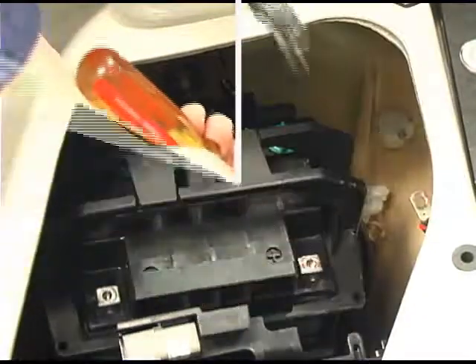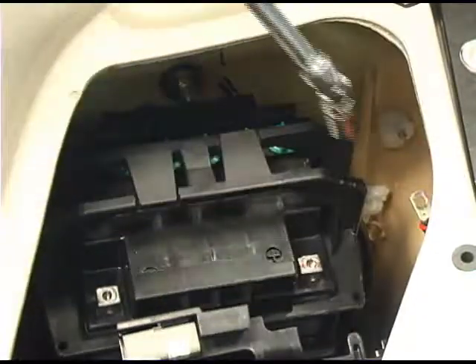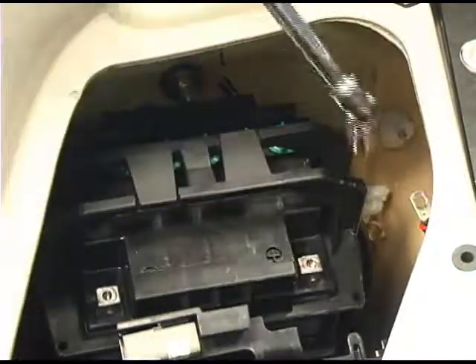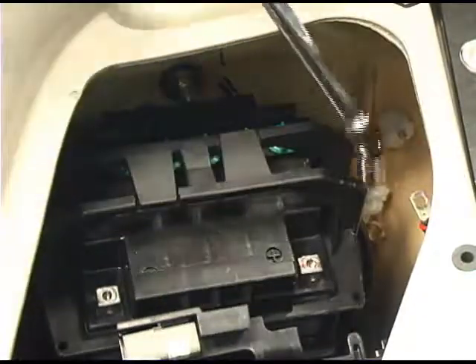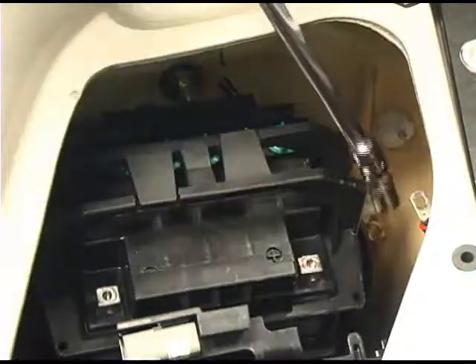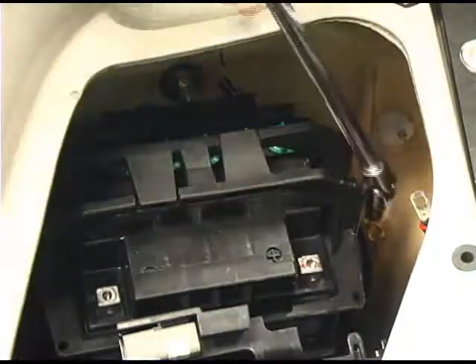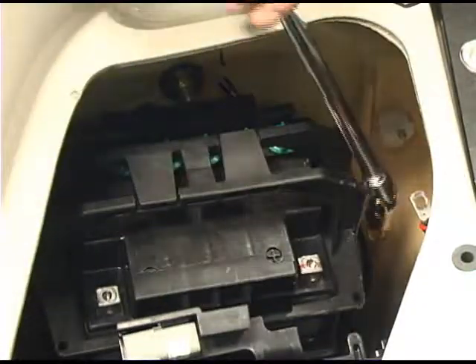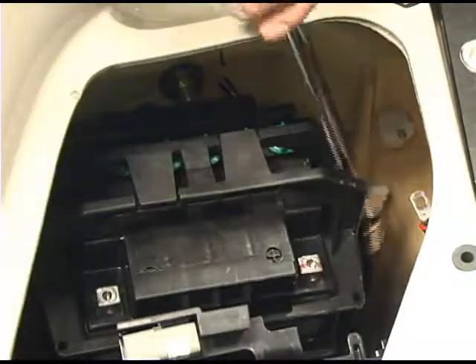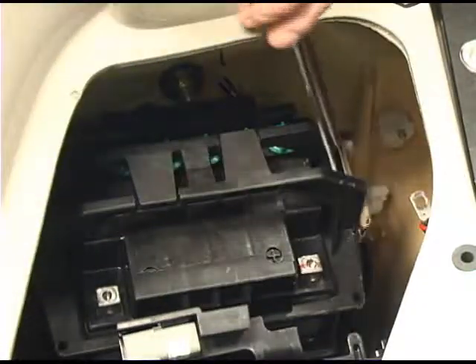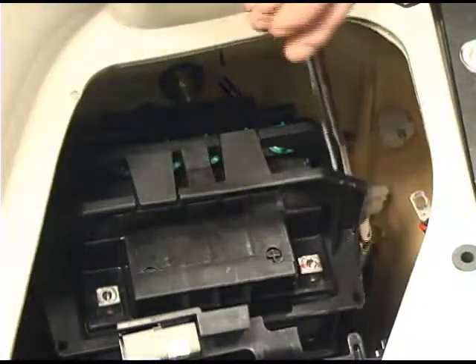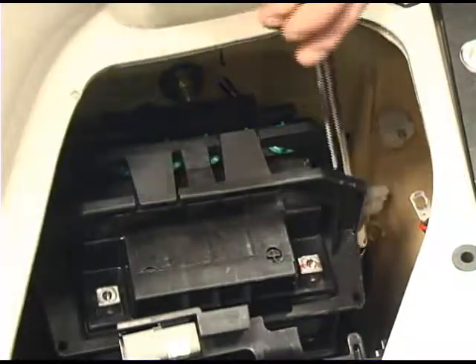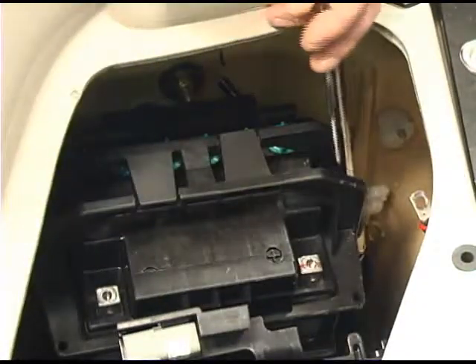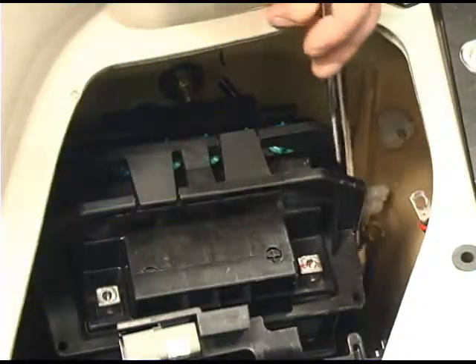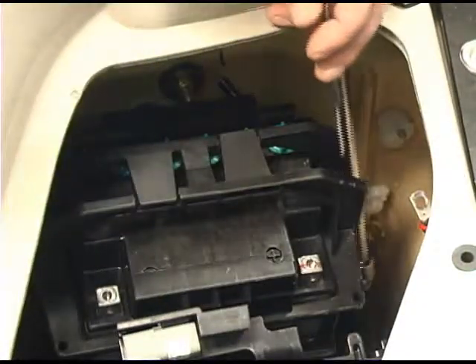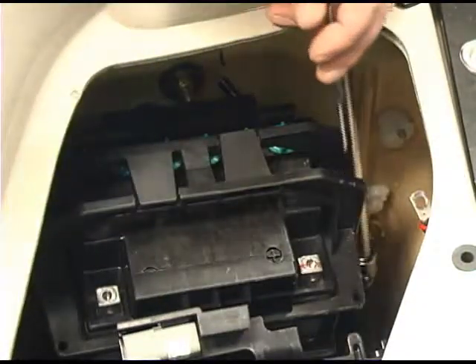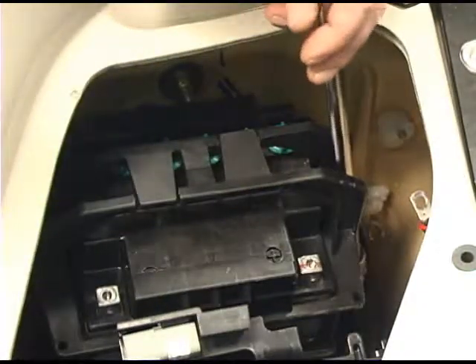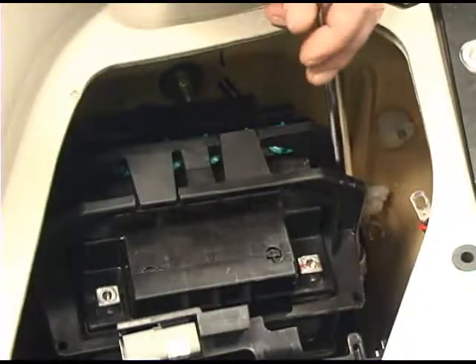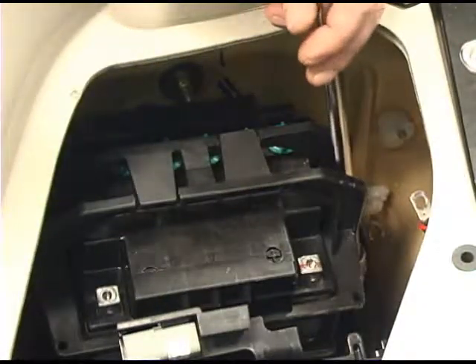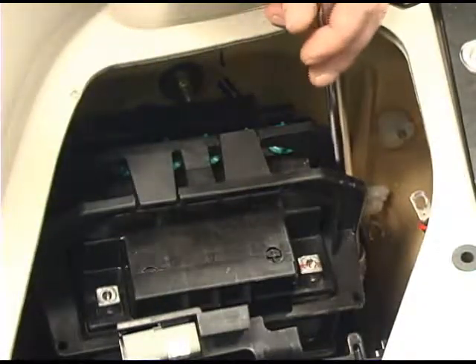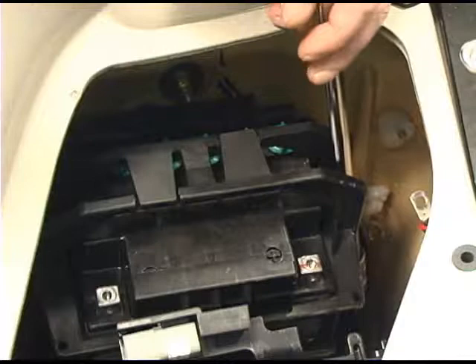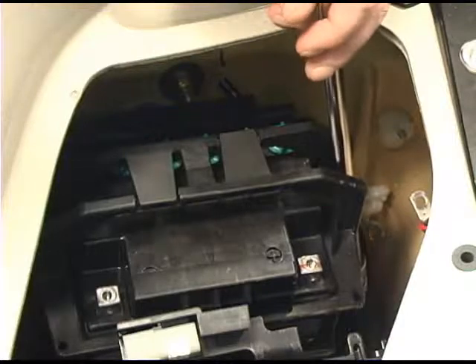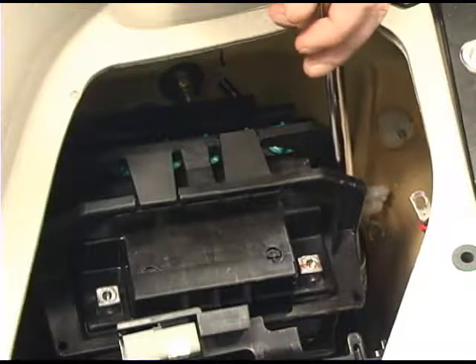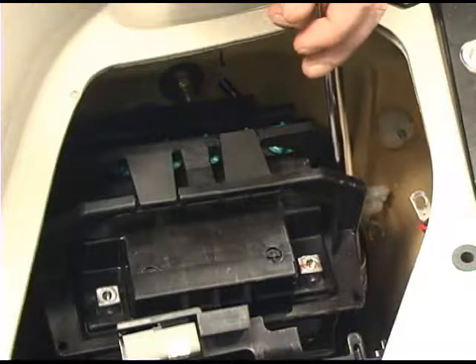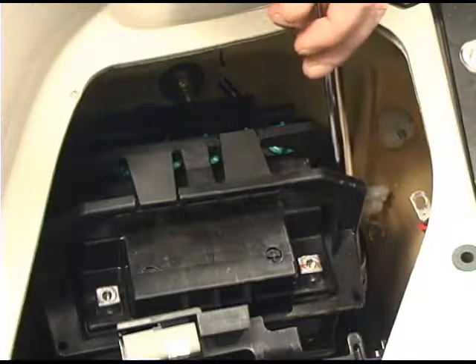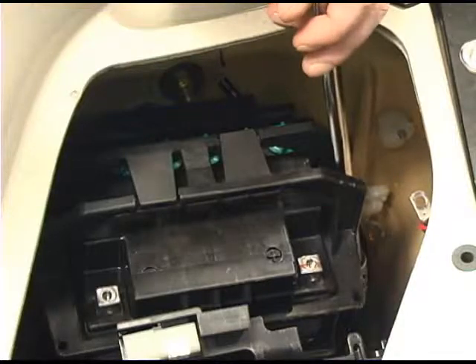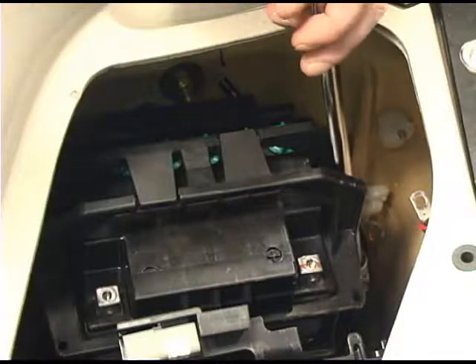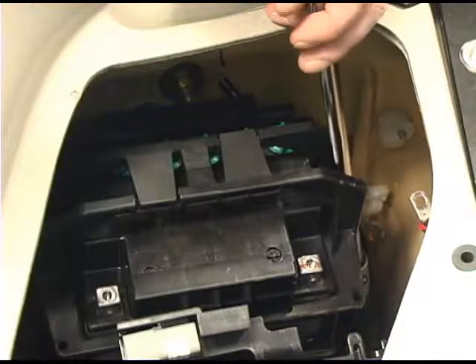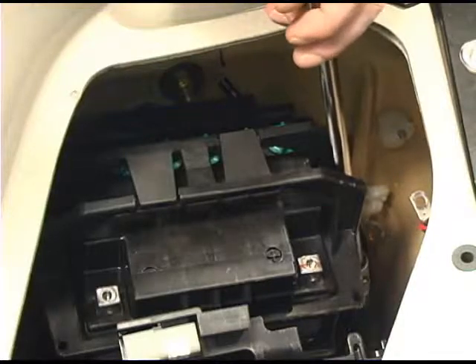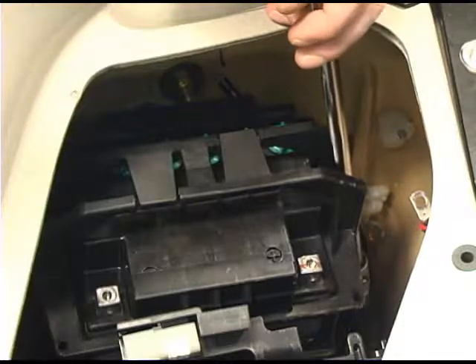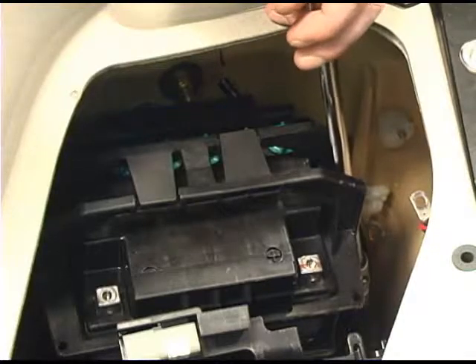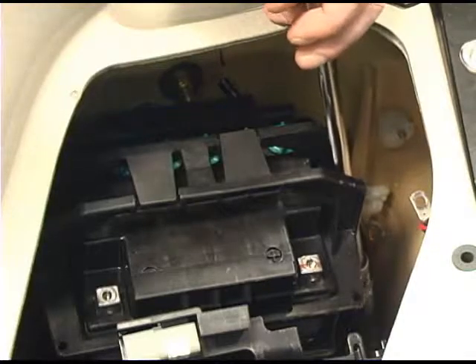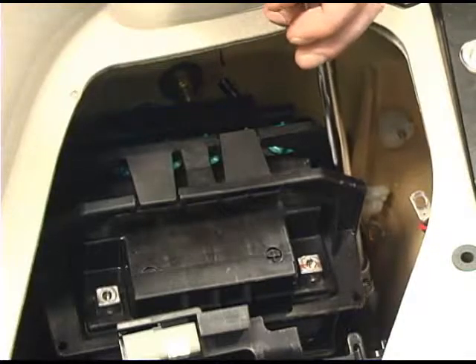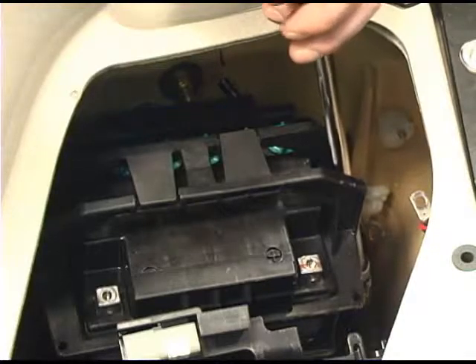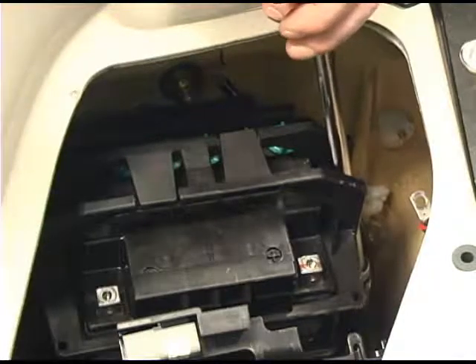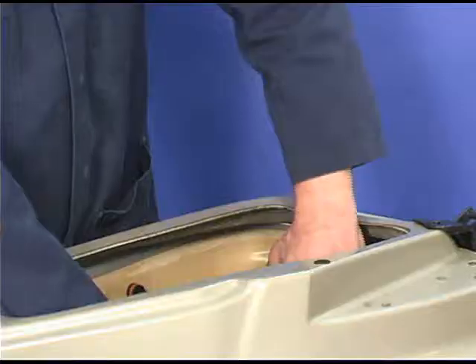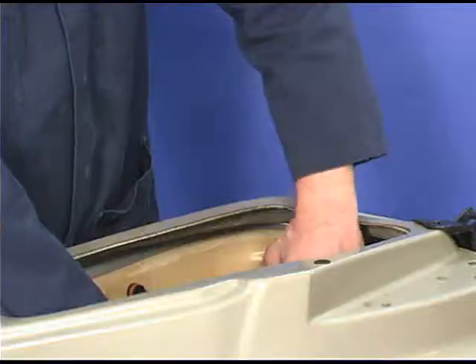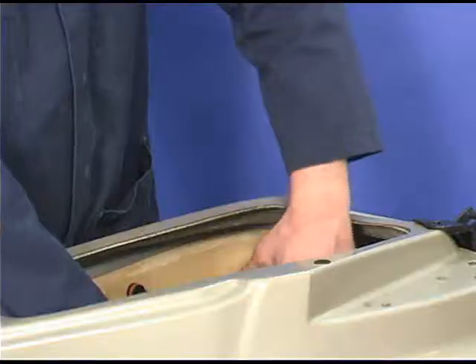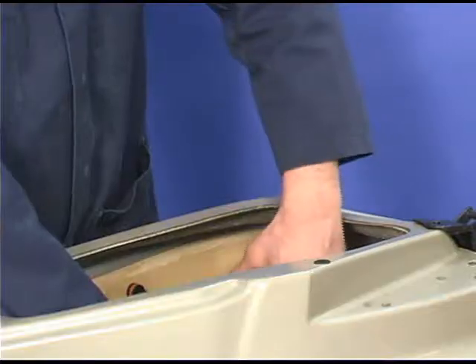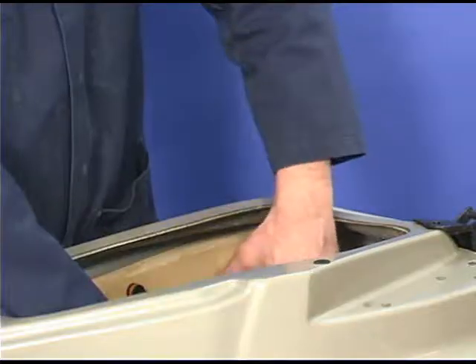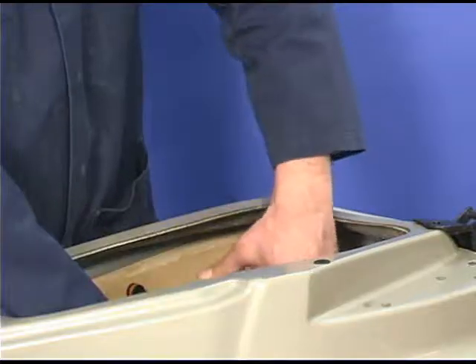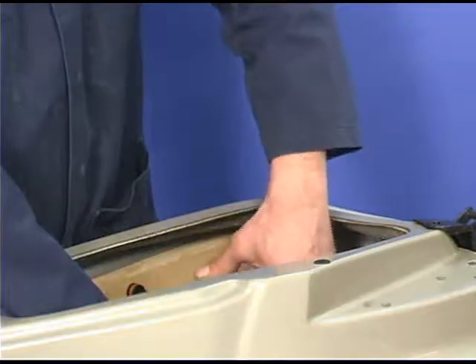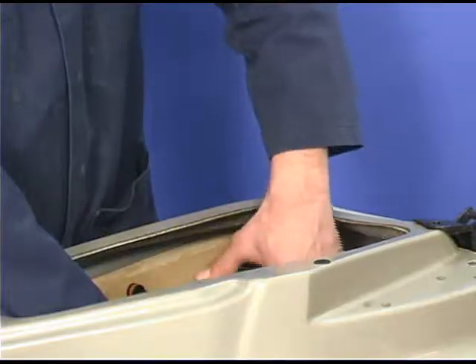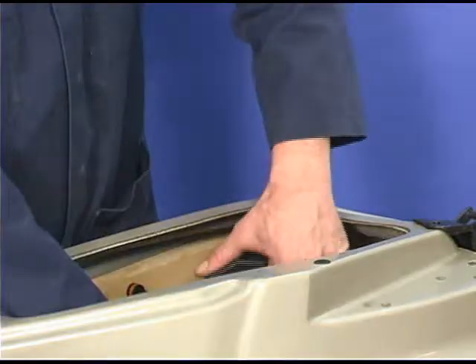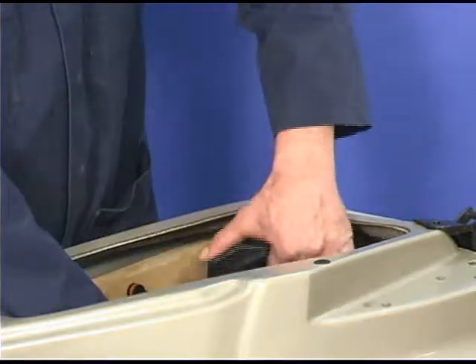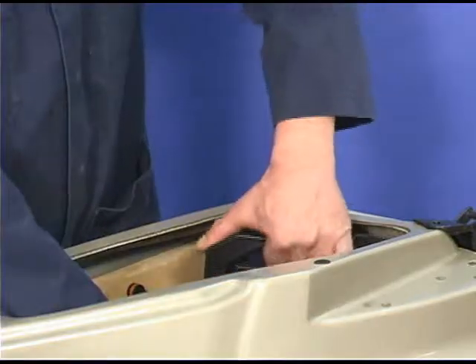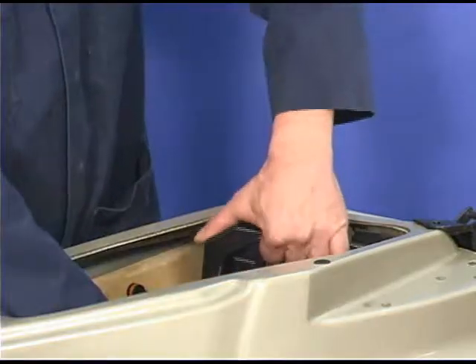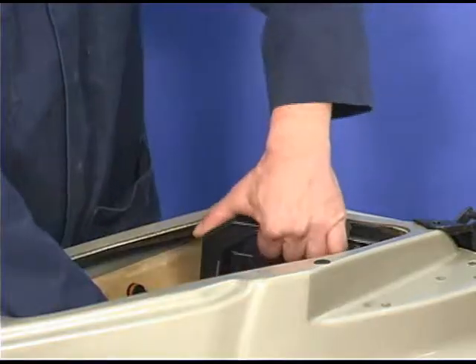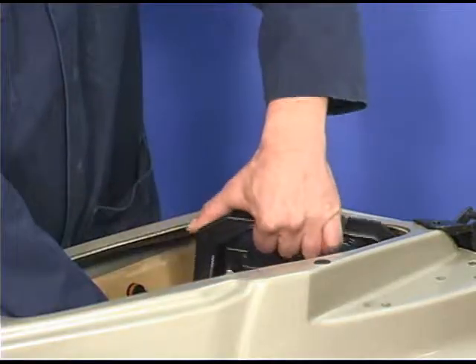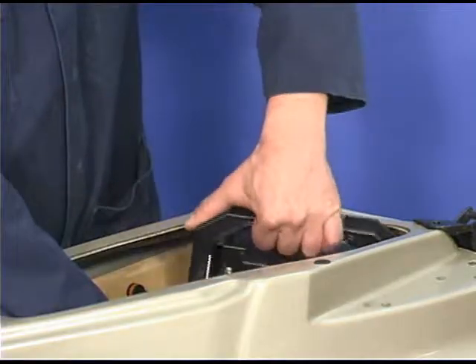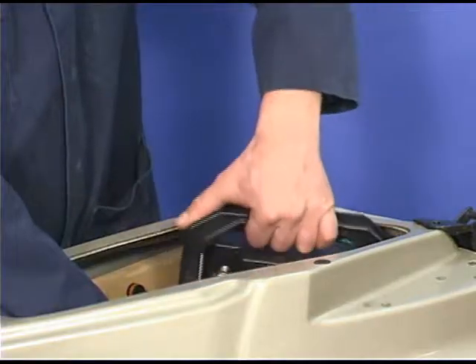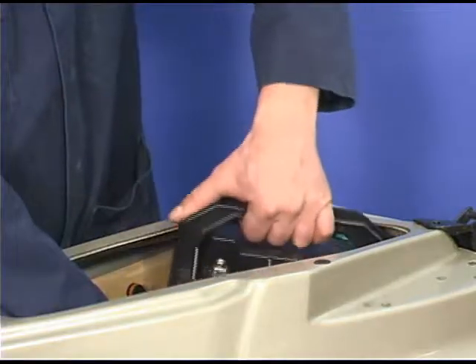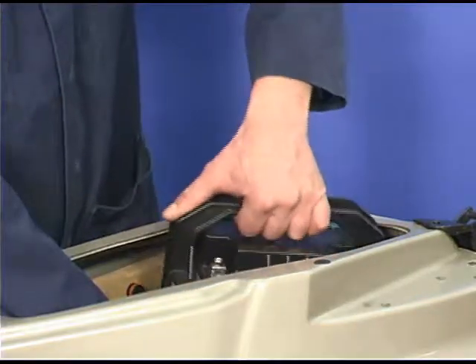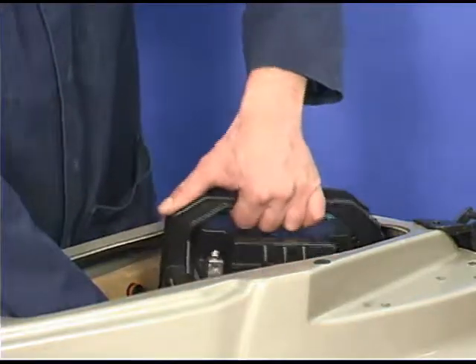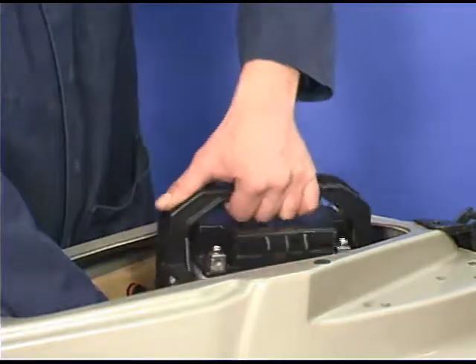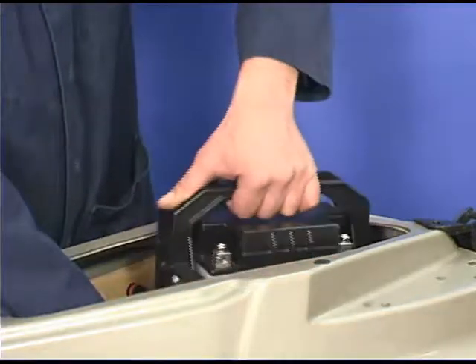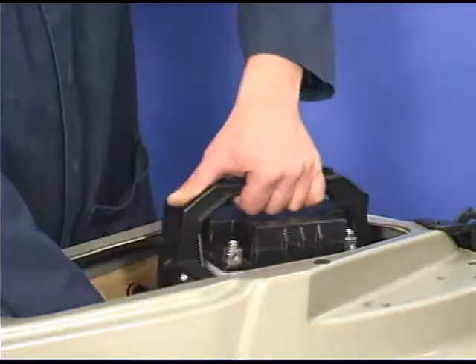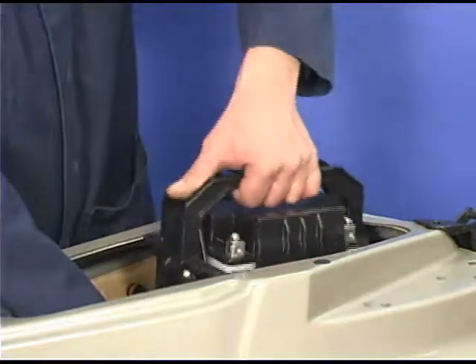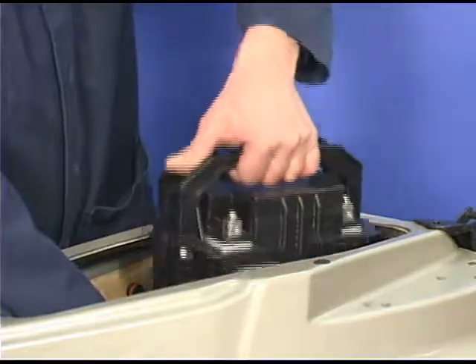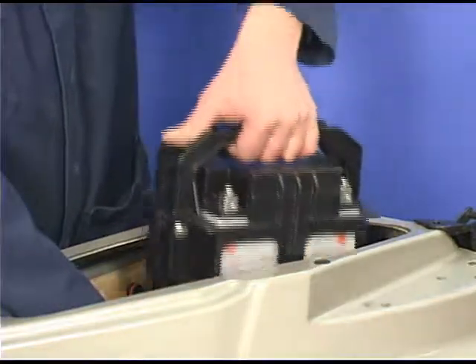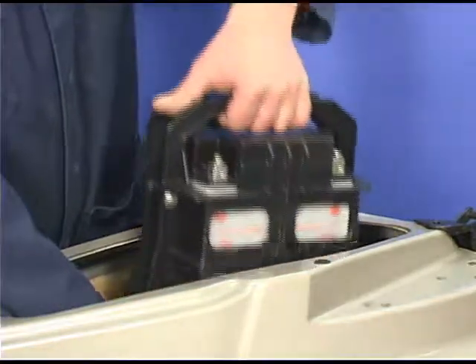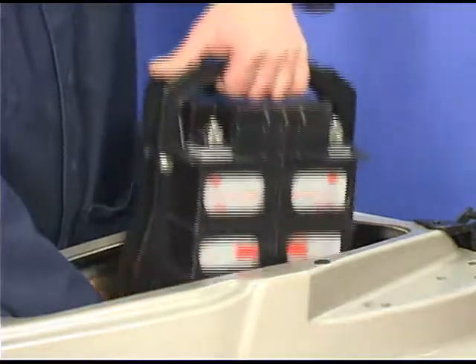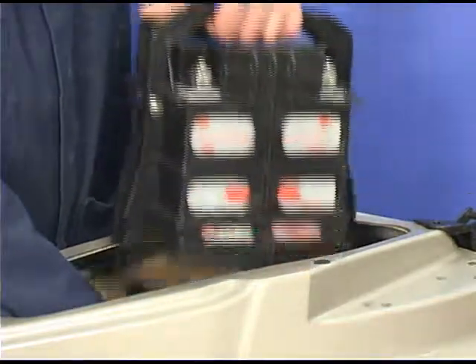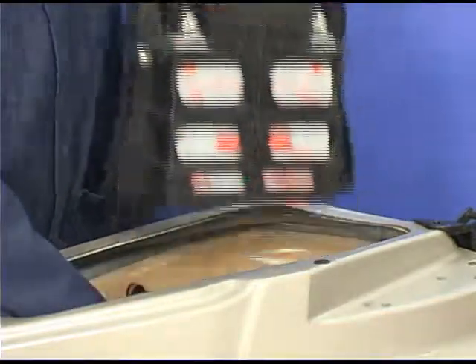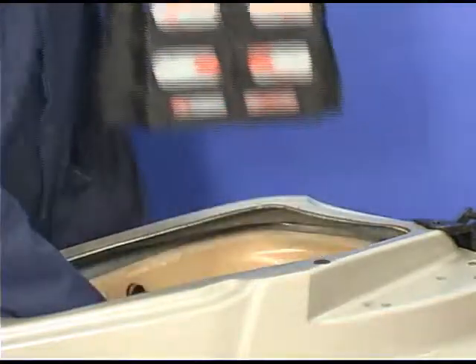Remove the two bolts securing the battery holder. Move the electrical component support. Remove the battery.